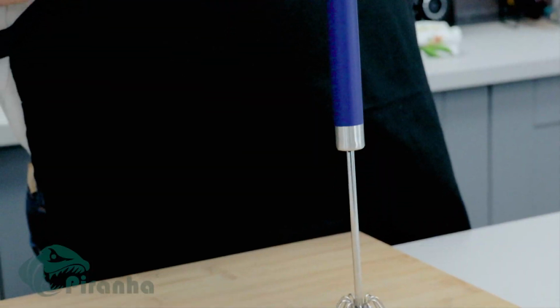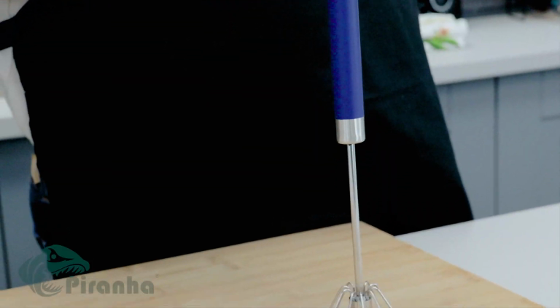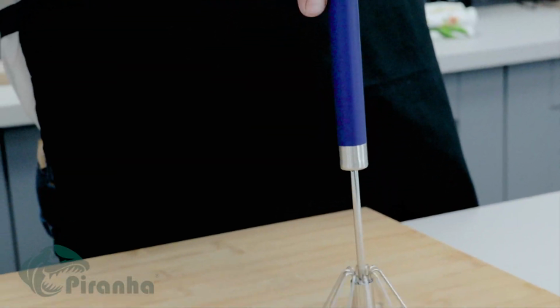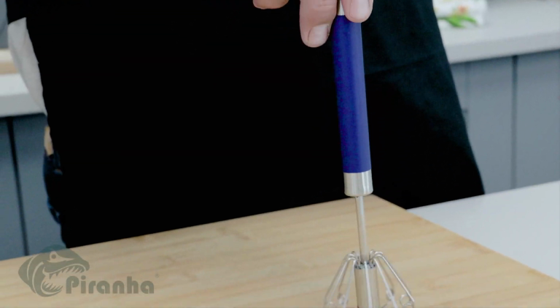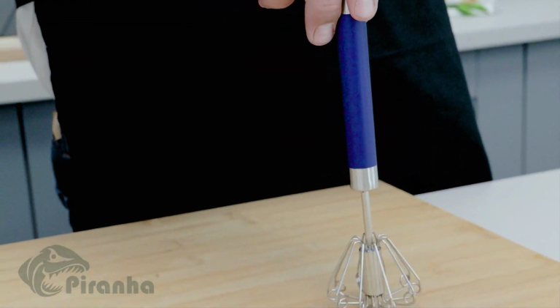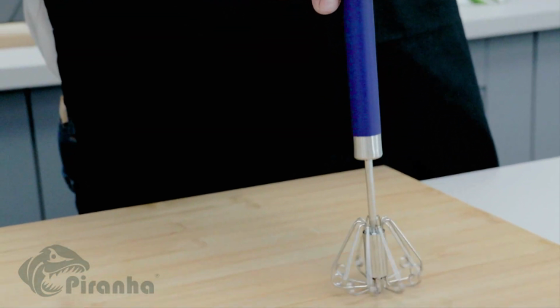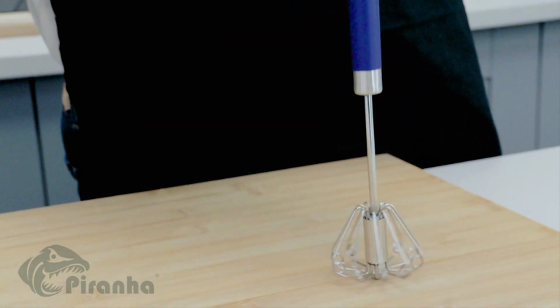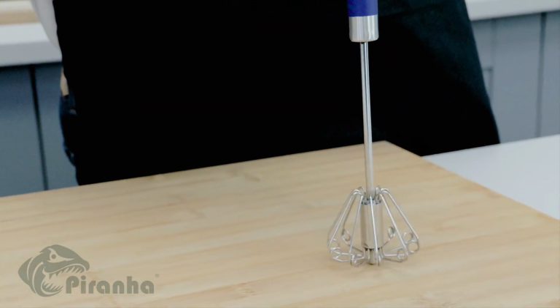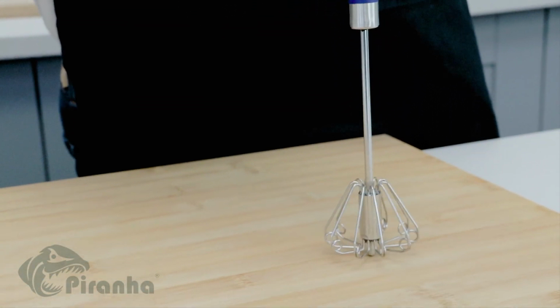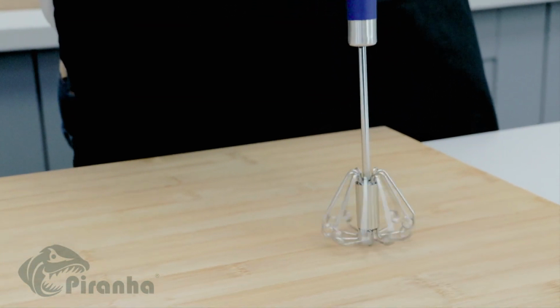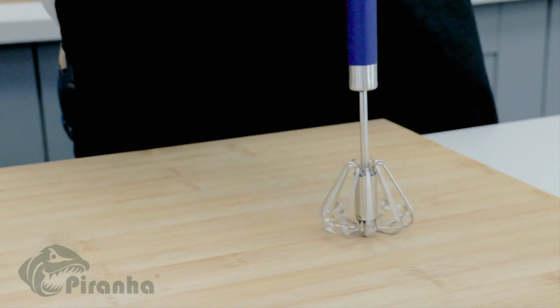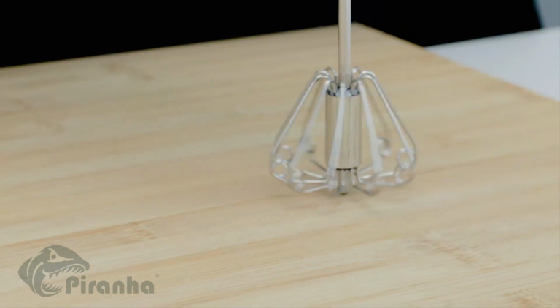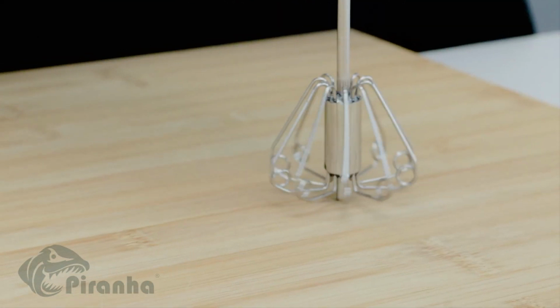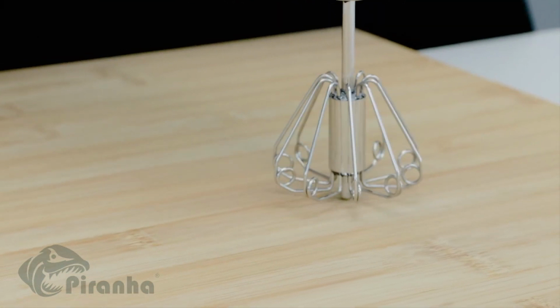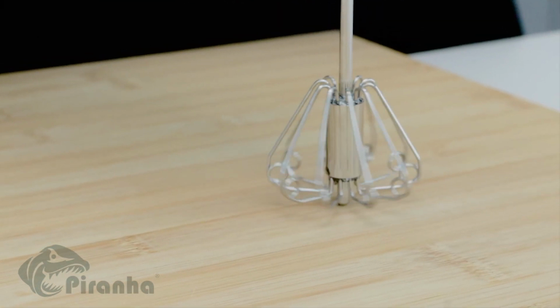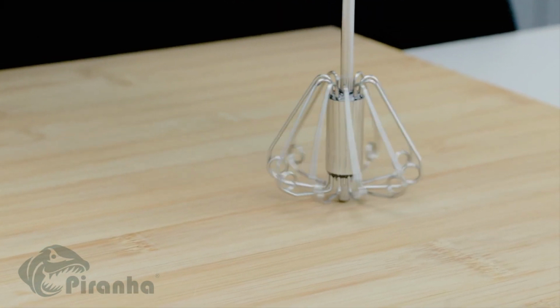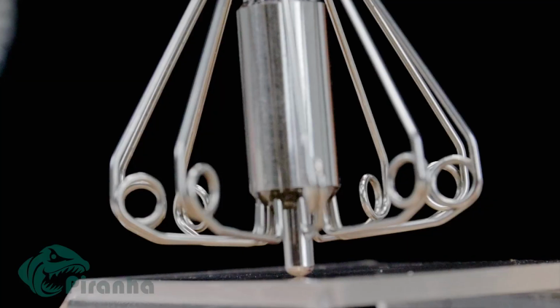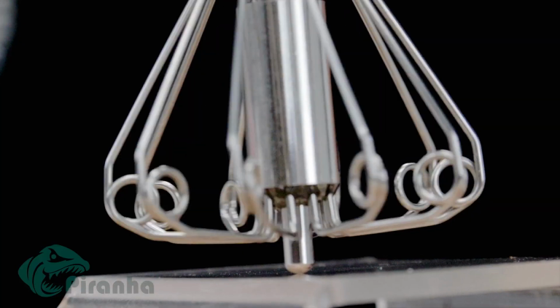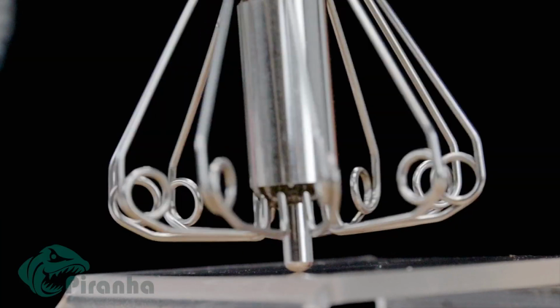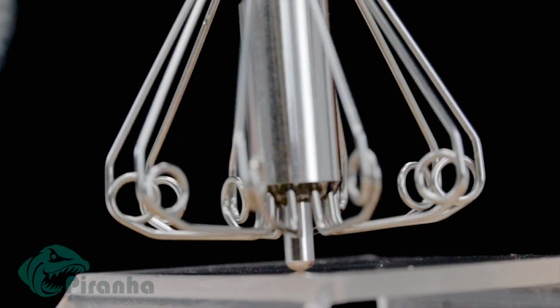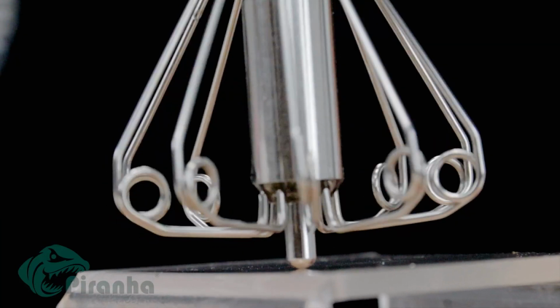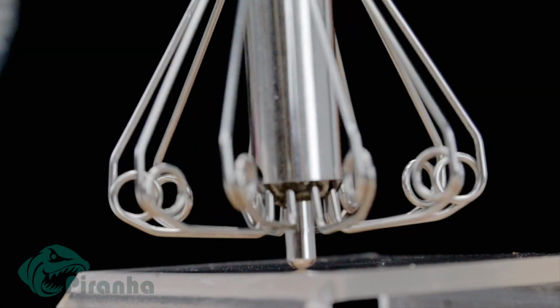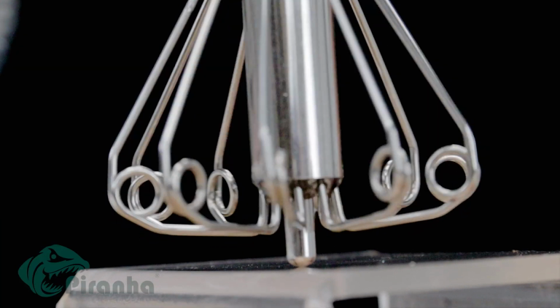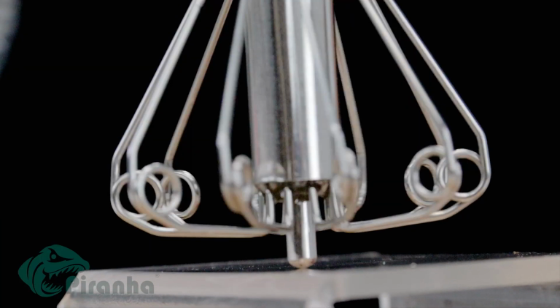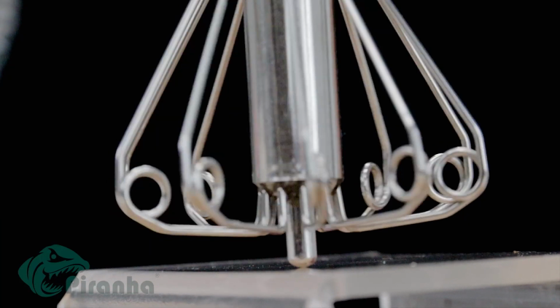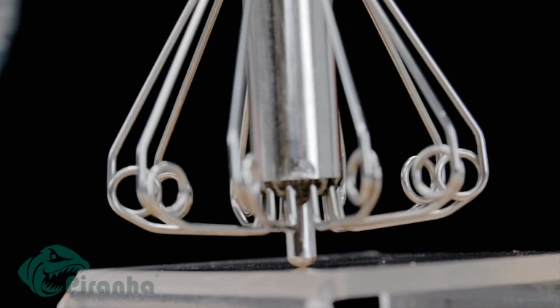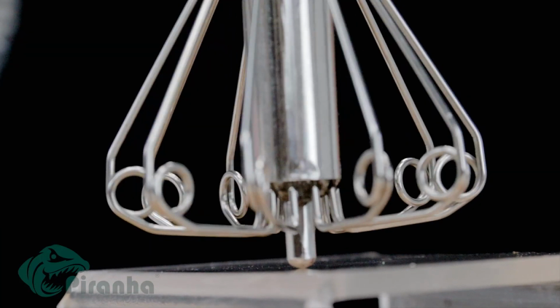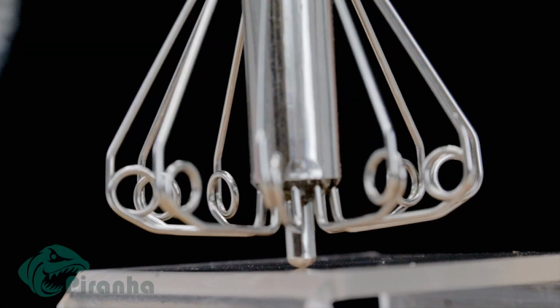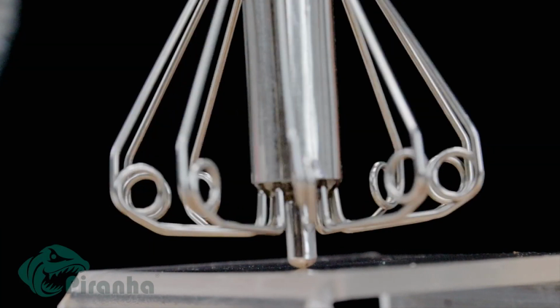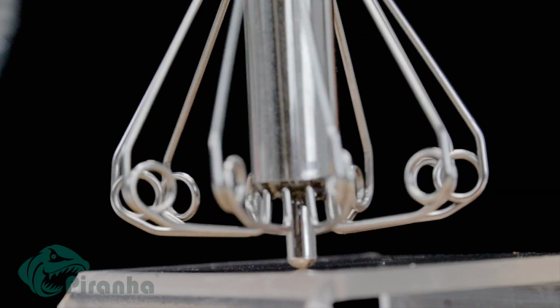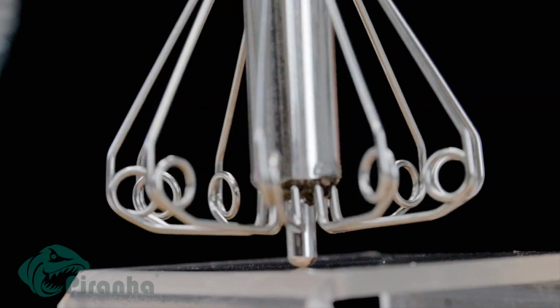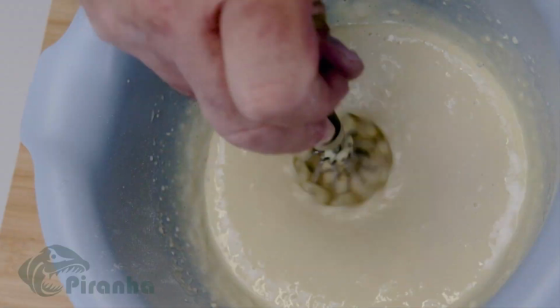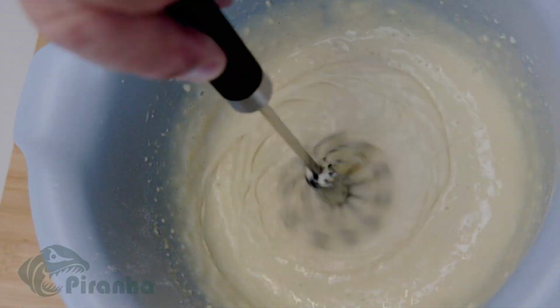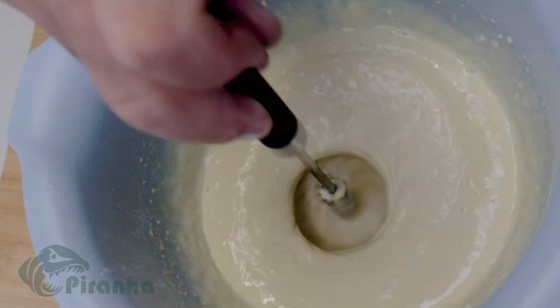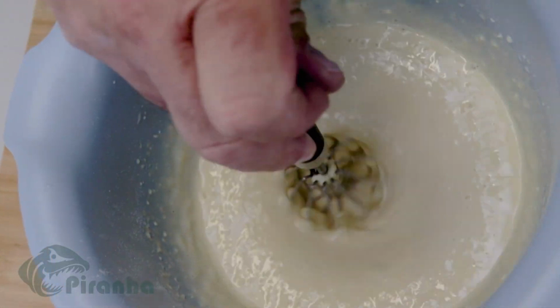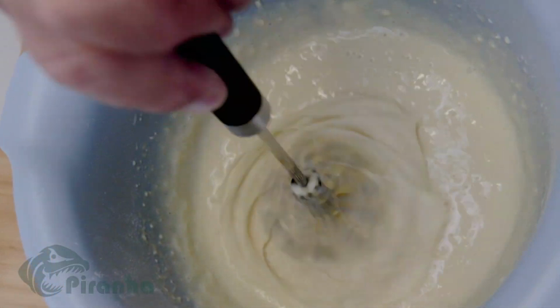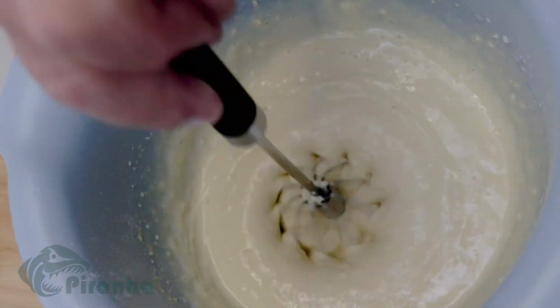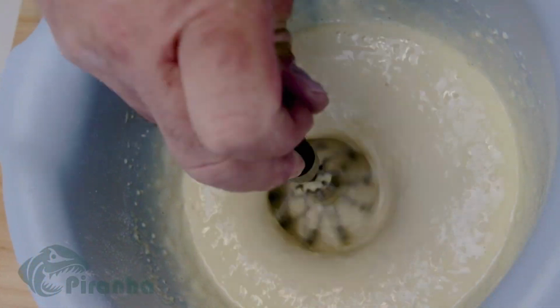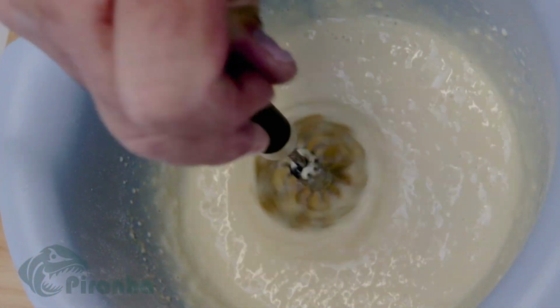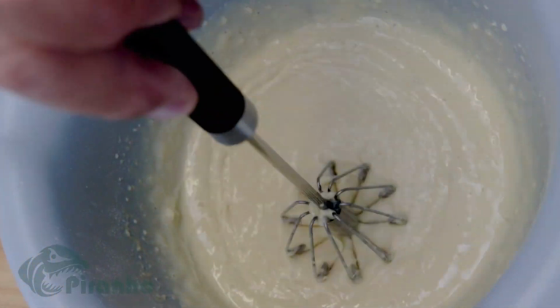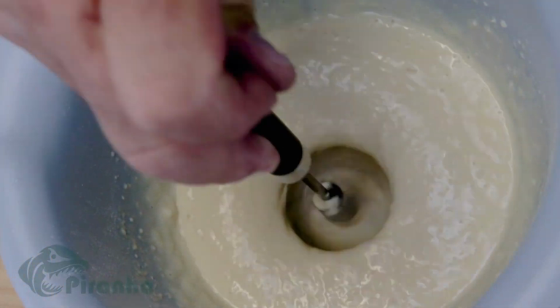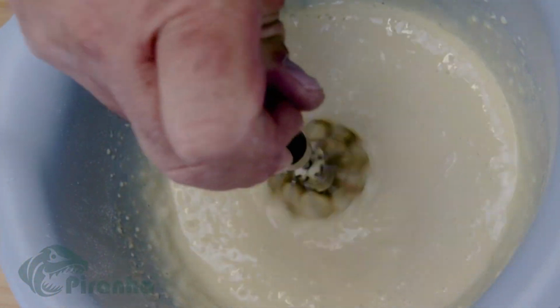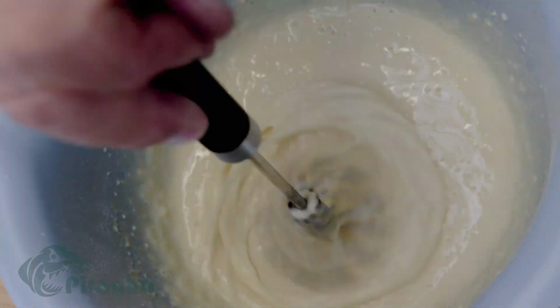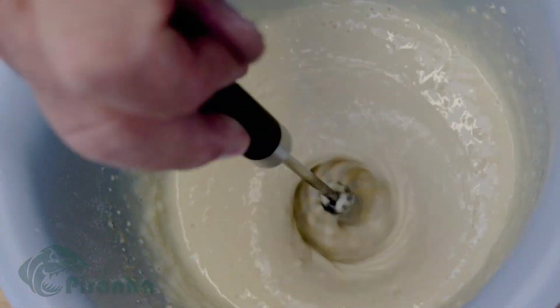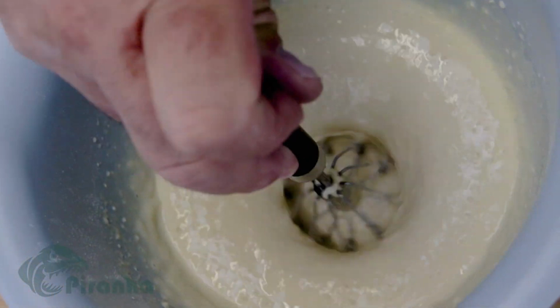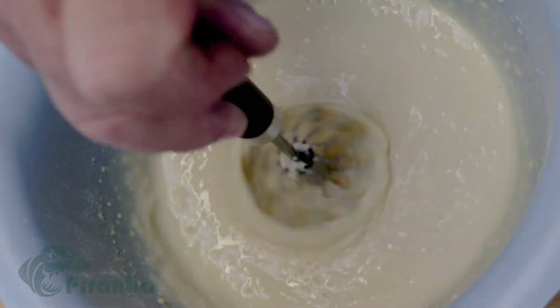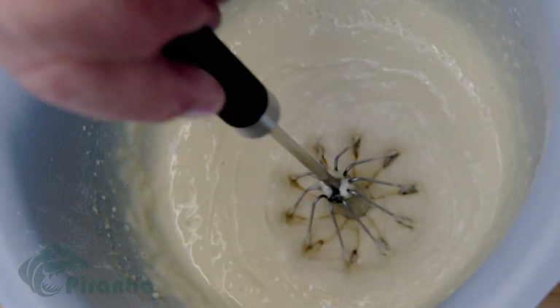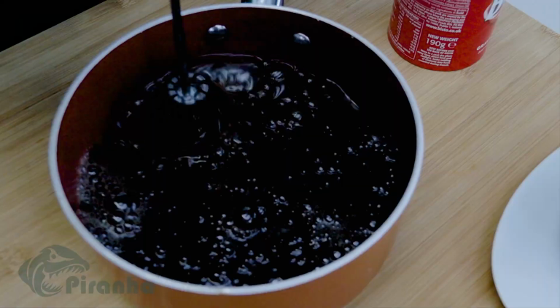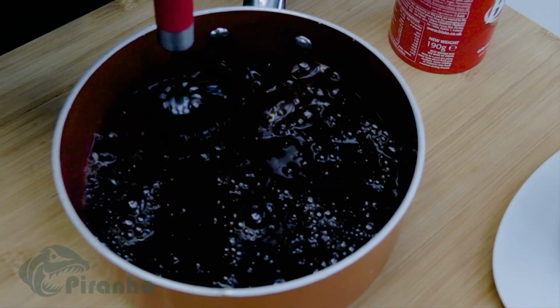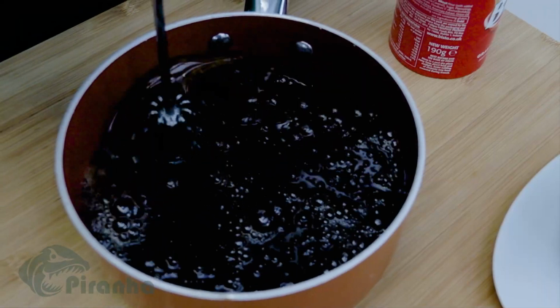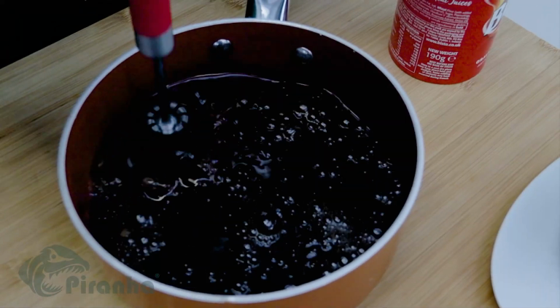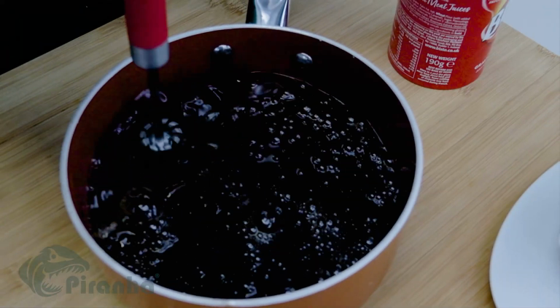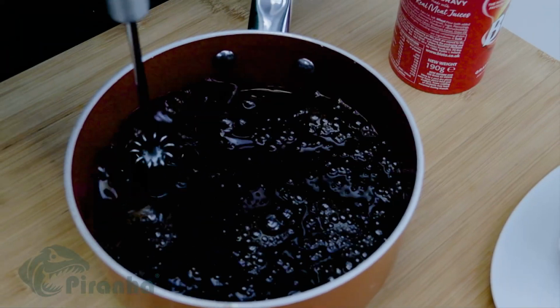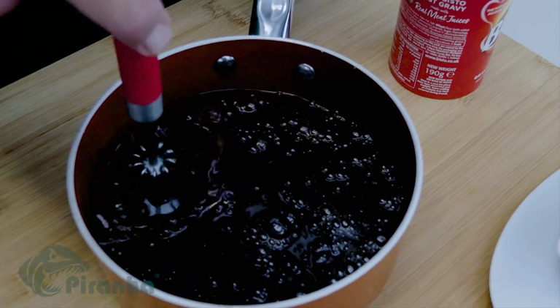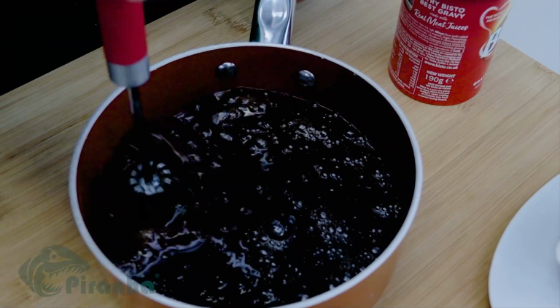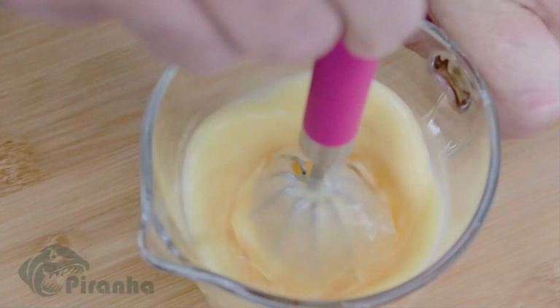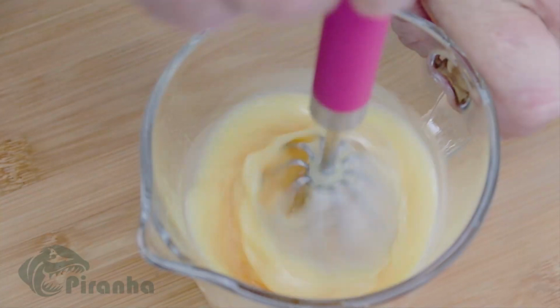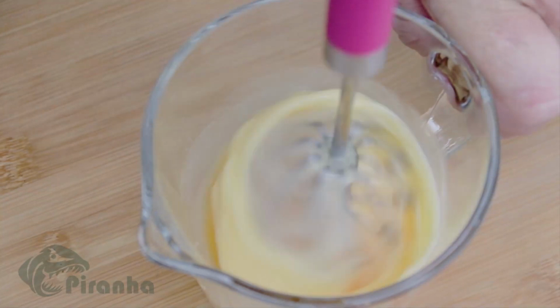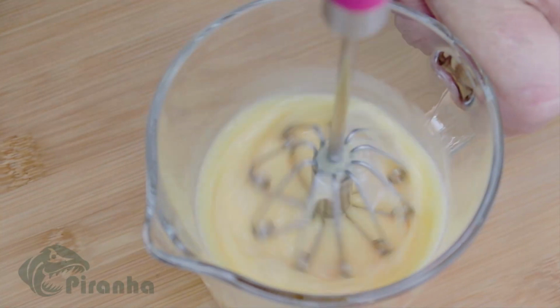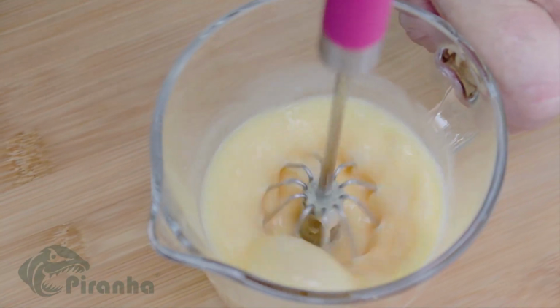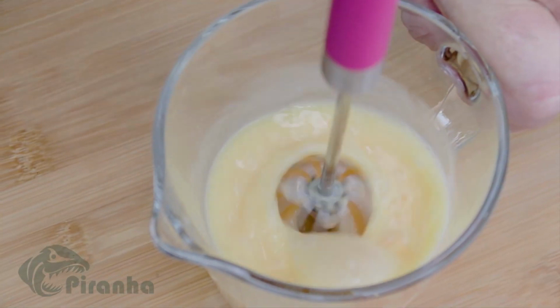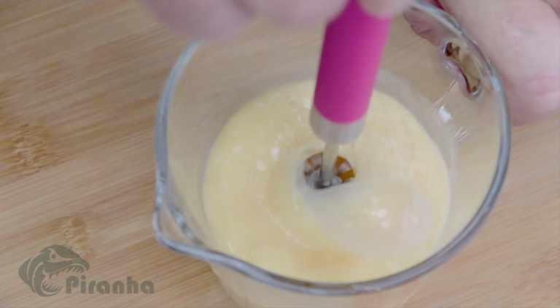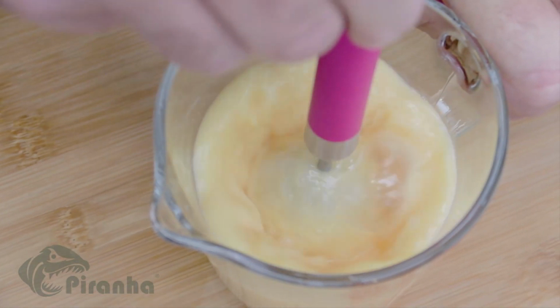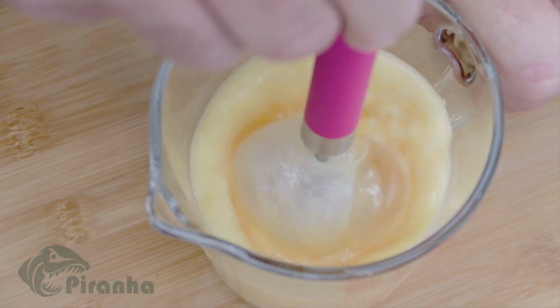The secret is the ten stainless steel circles that add the air into whatever you are mixing, whisking, beating or blending.